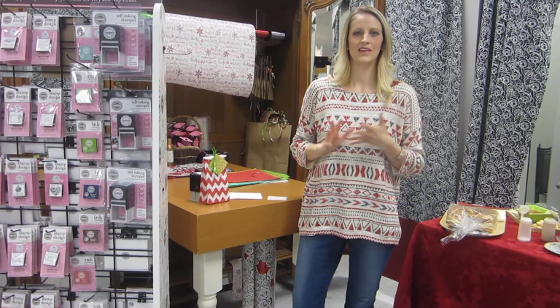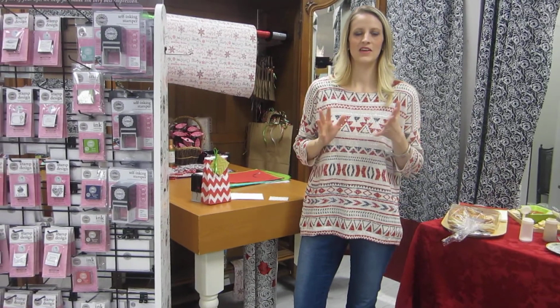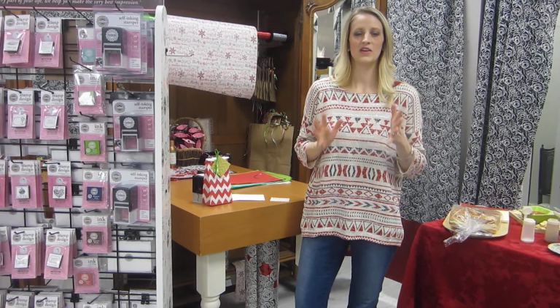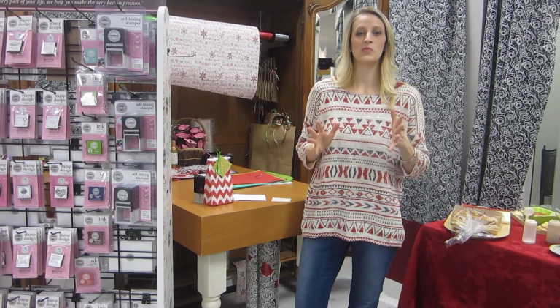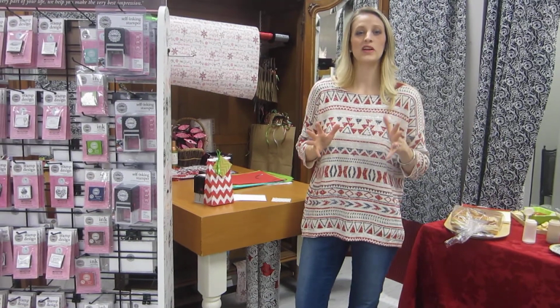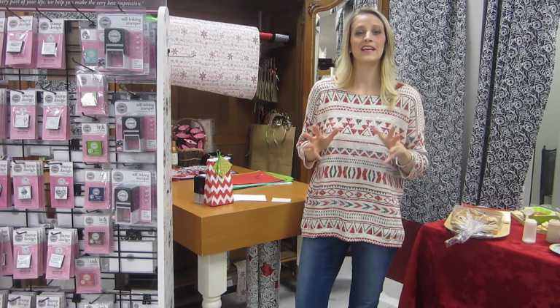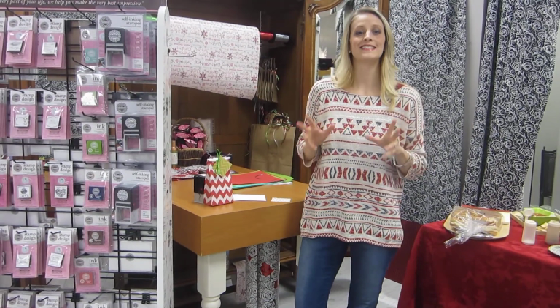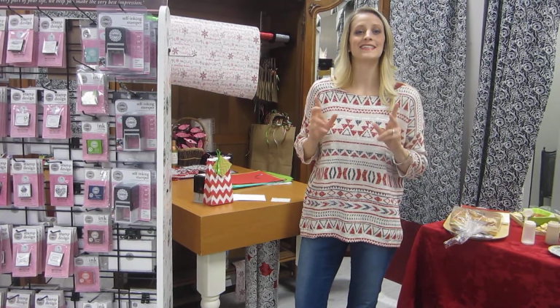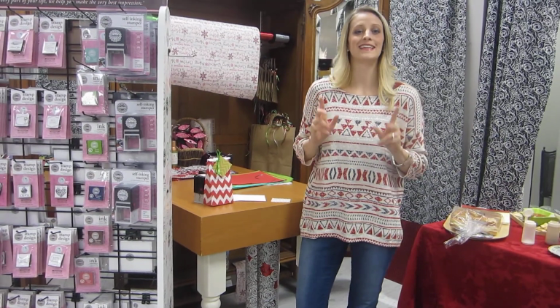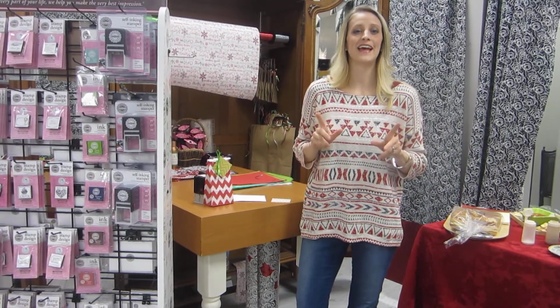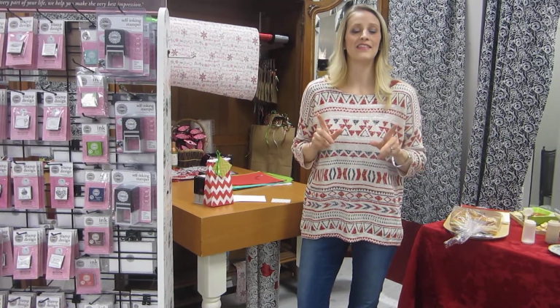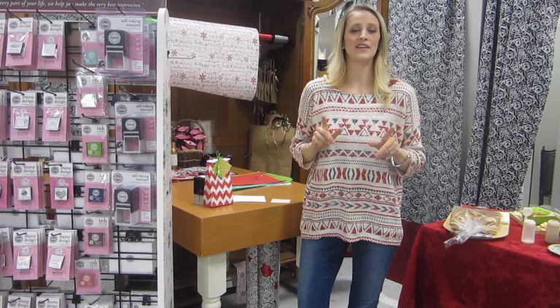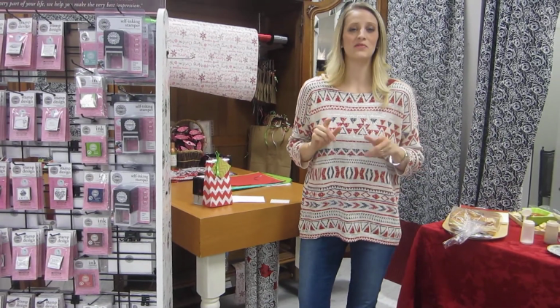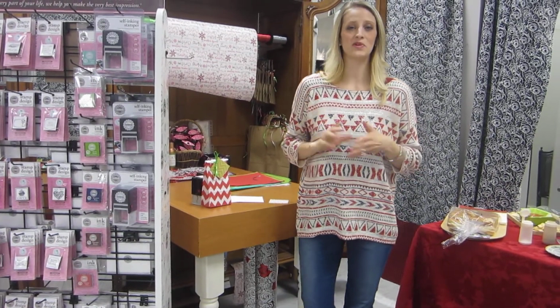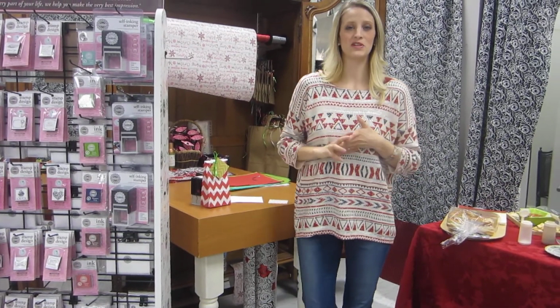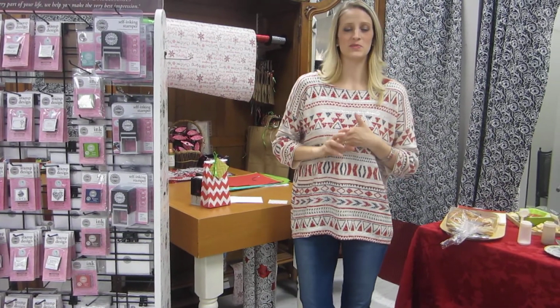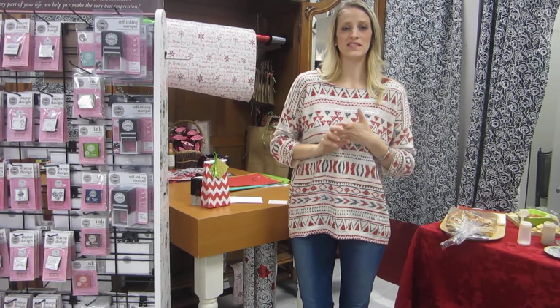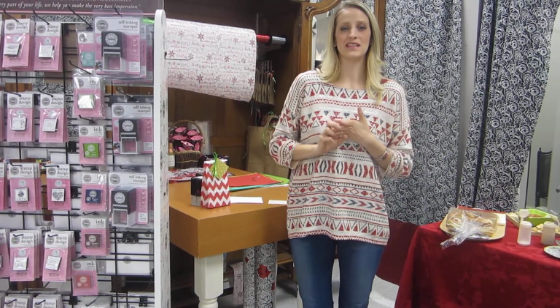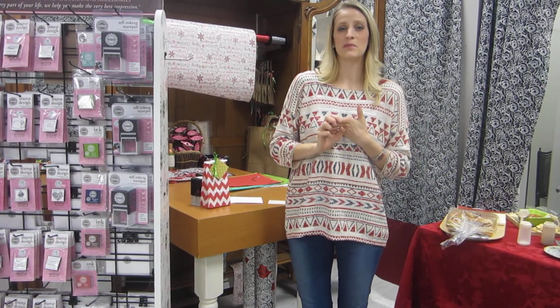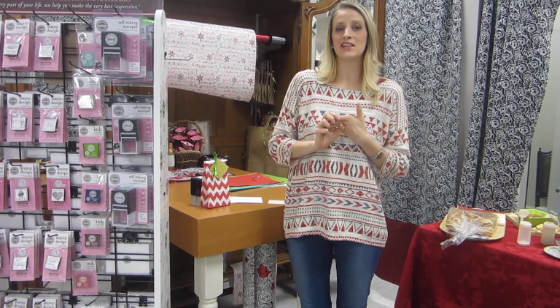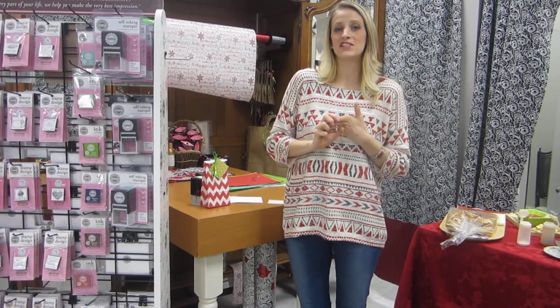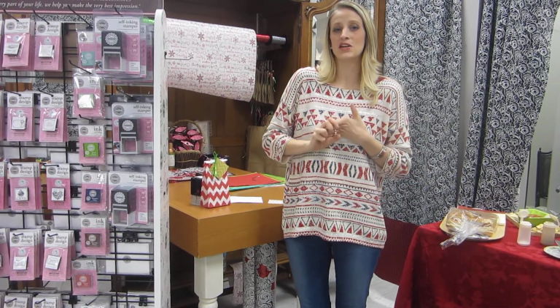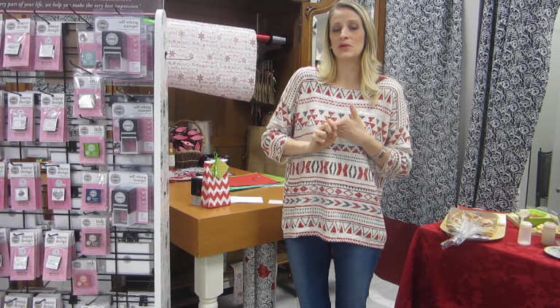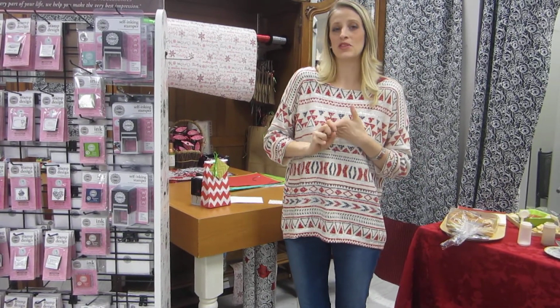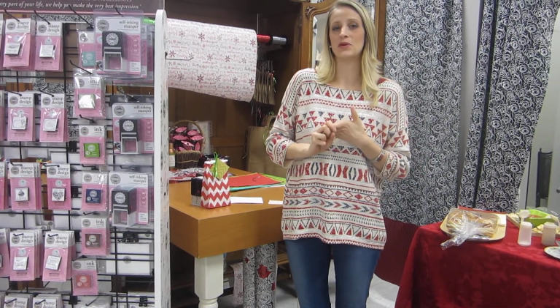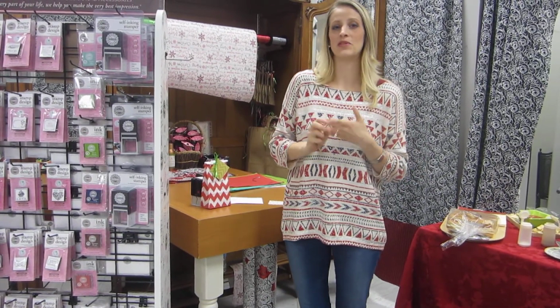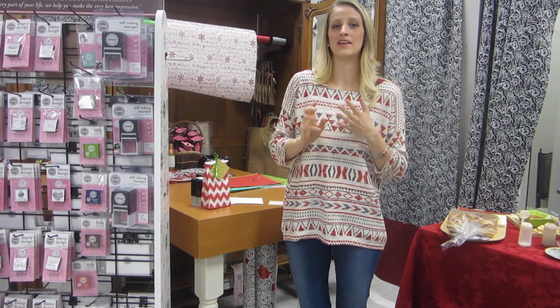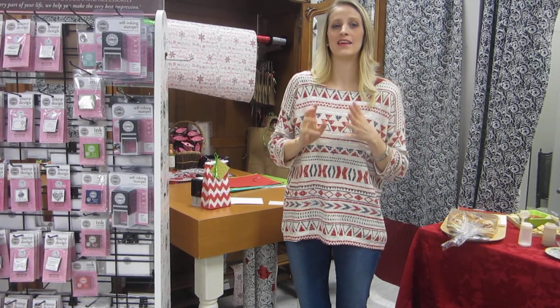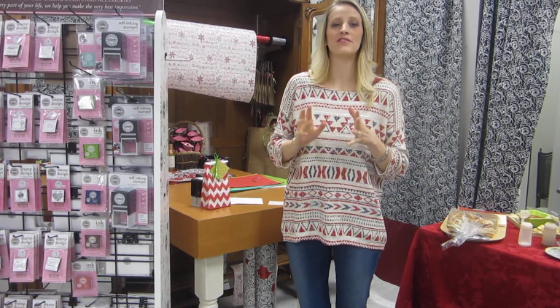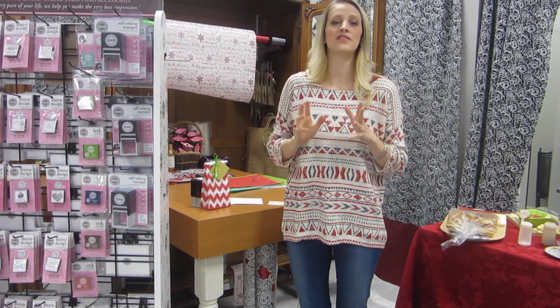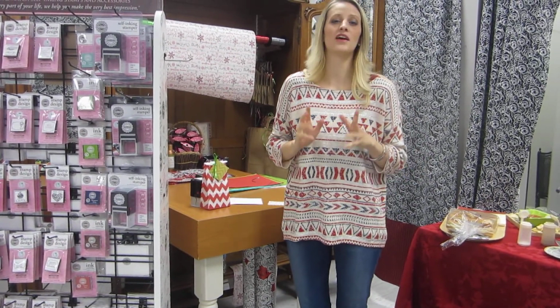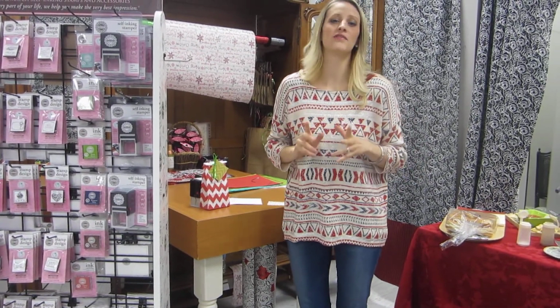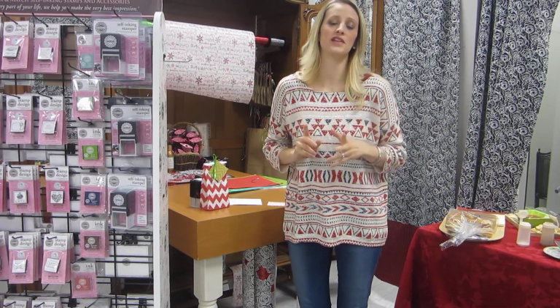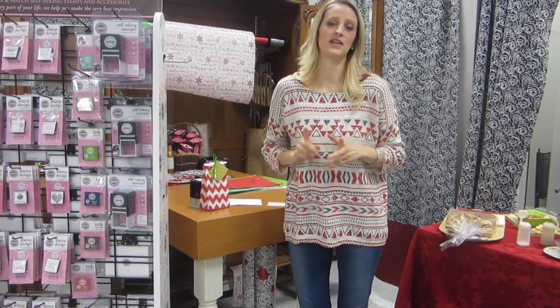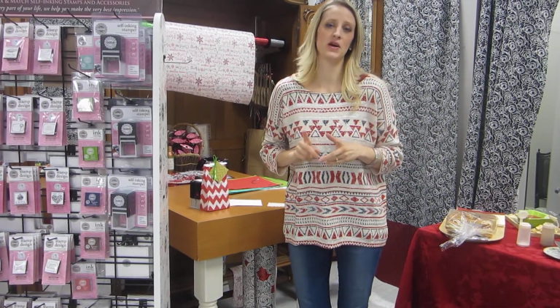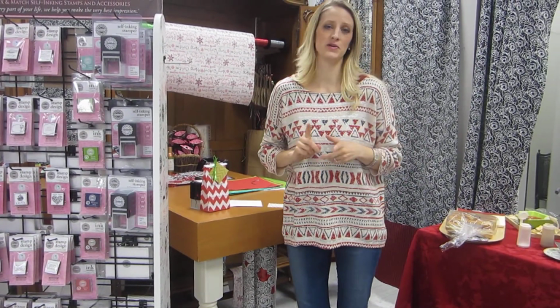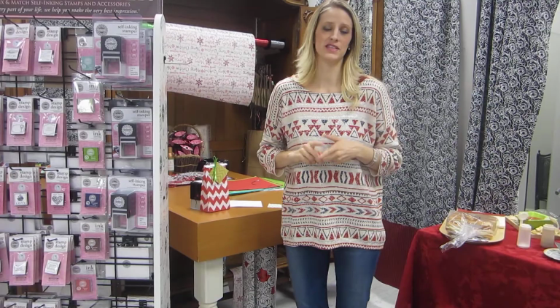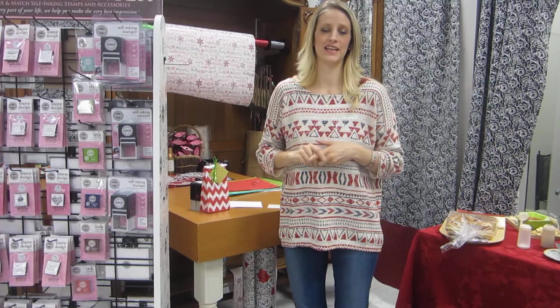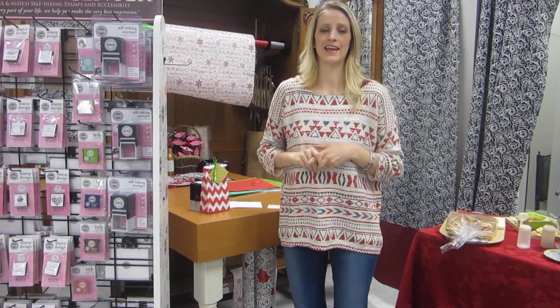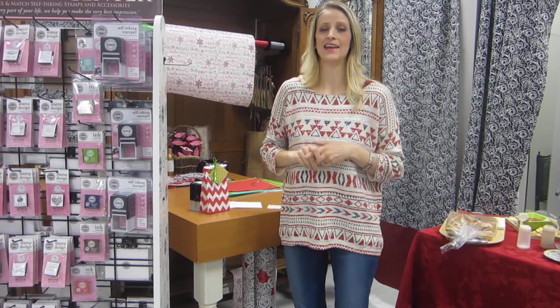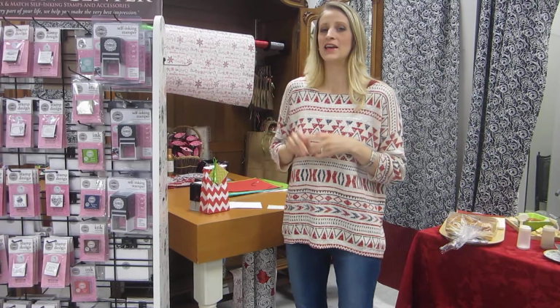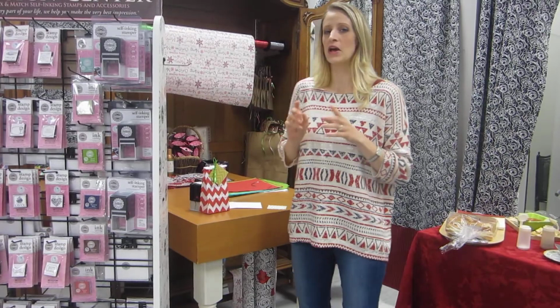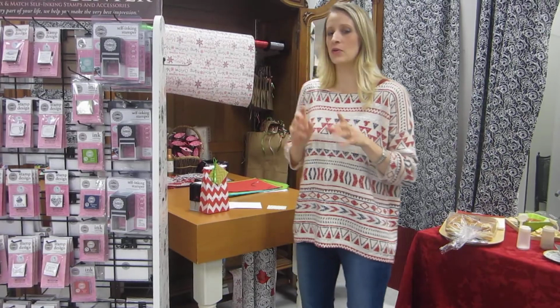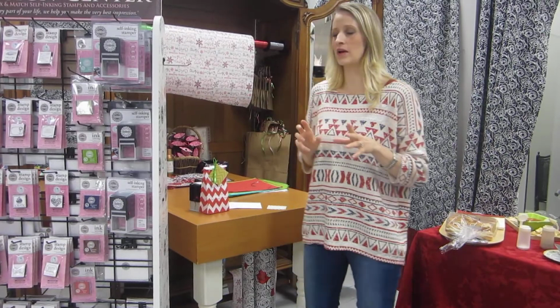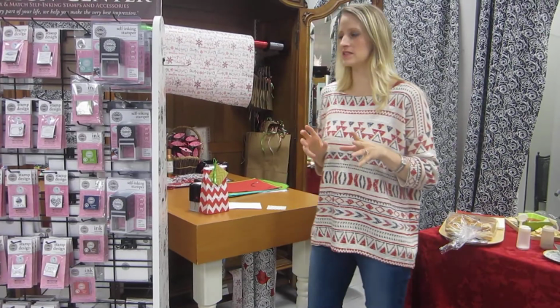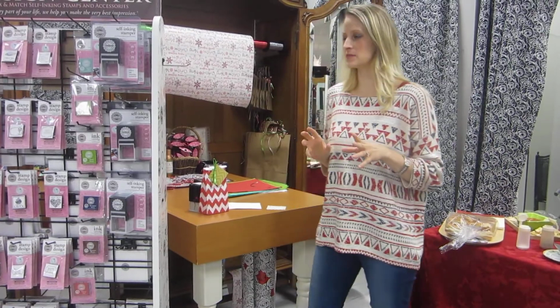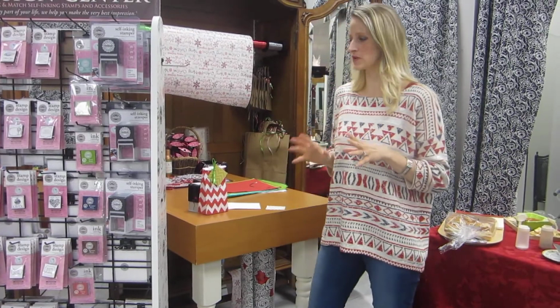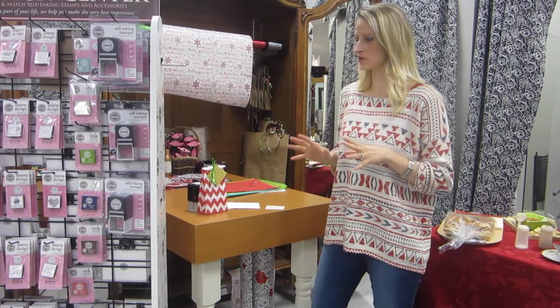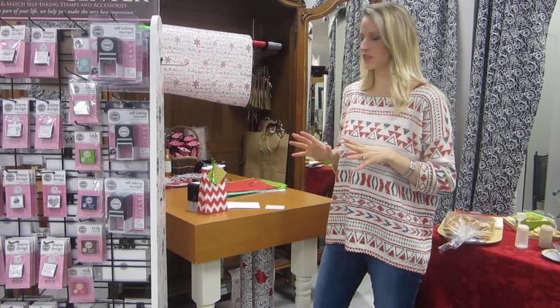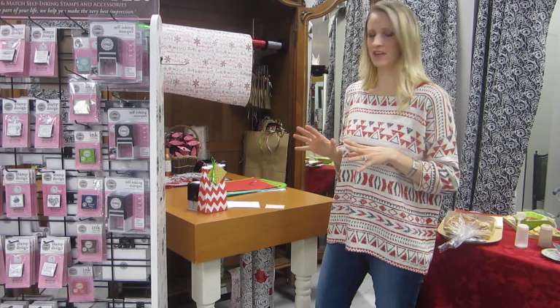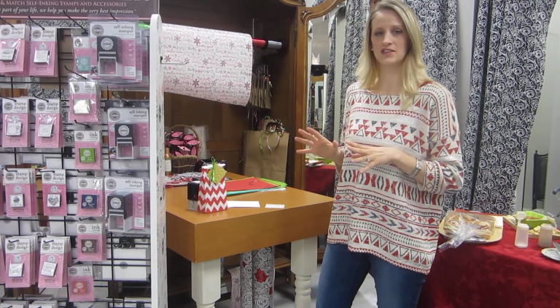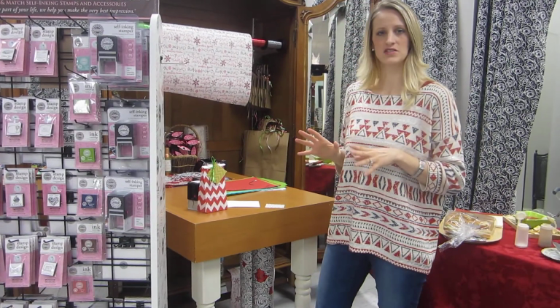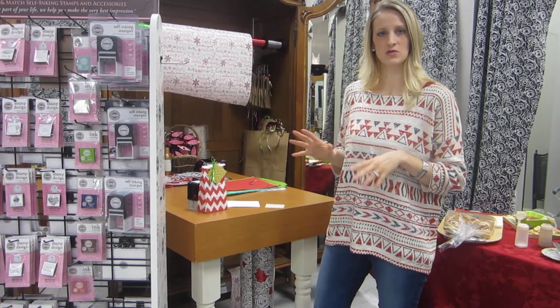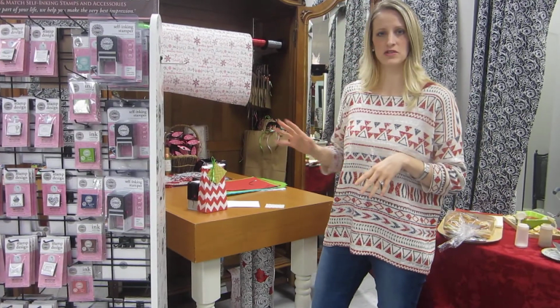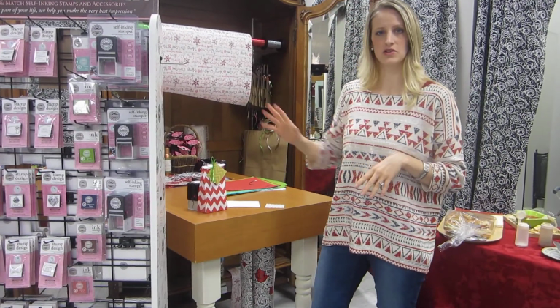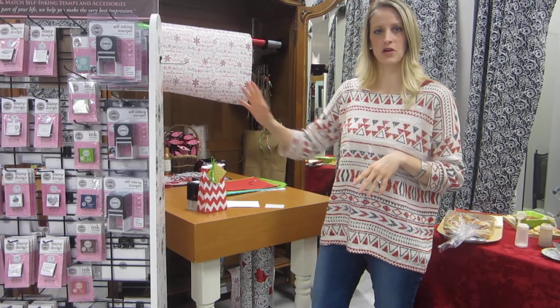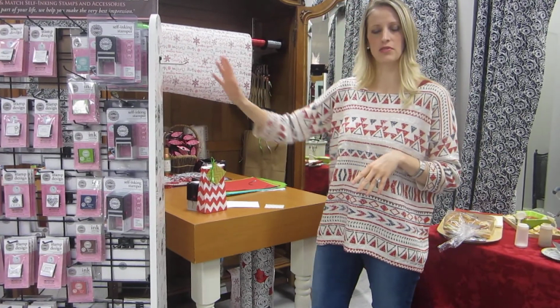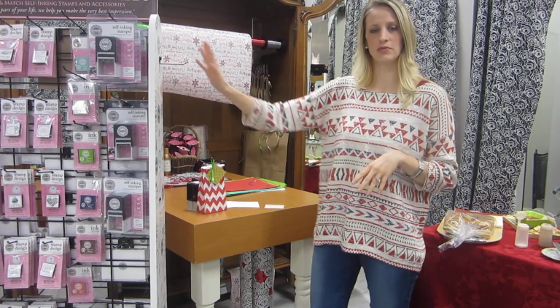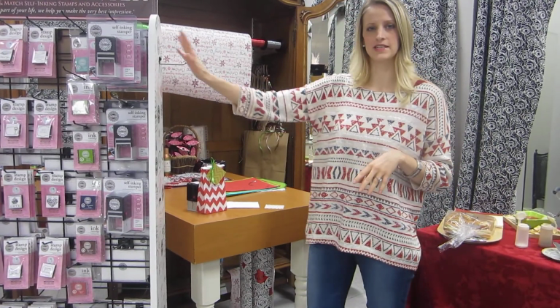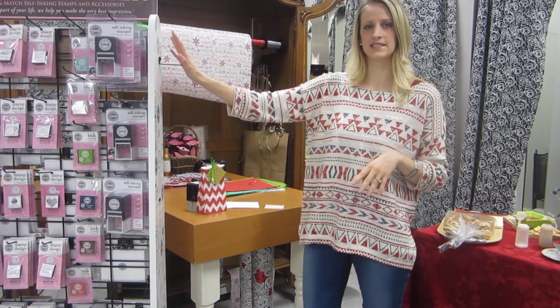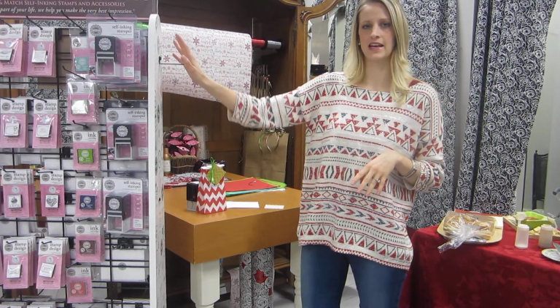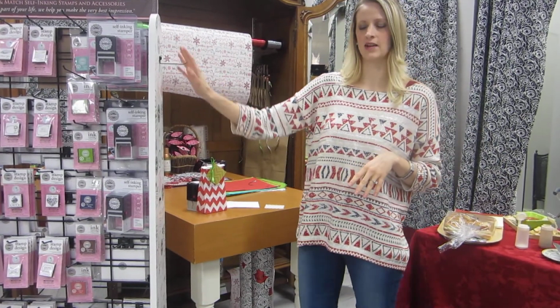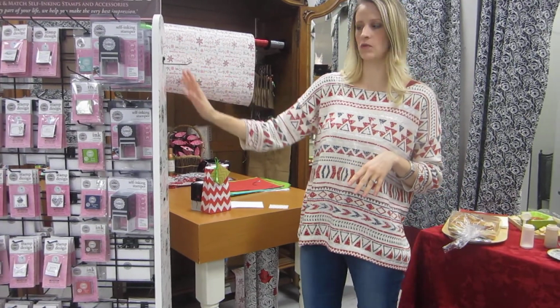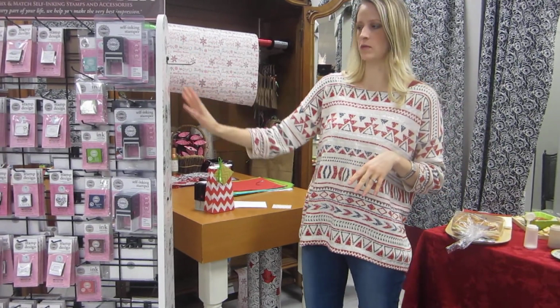Good morning! It's the ninth day of Christmas and I'm going to share with you the gift of the note today. We have a special thing in the store — it's called Three Designing Women.